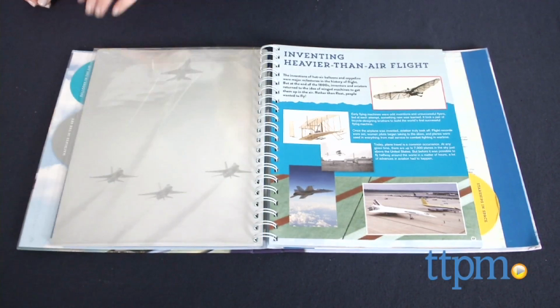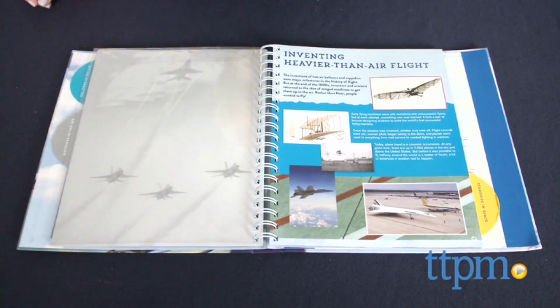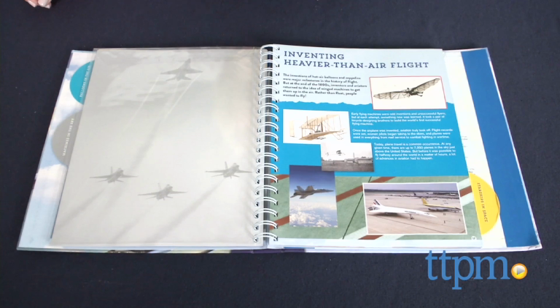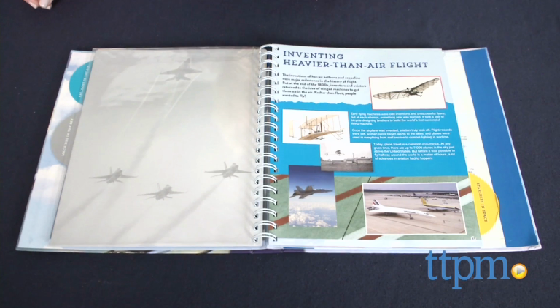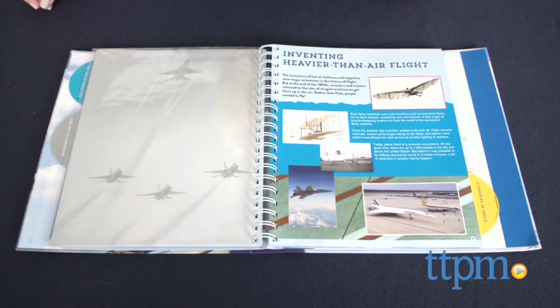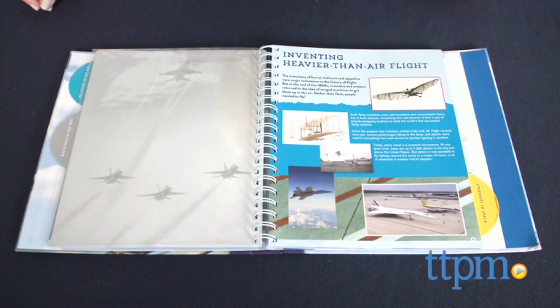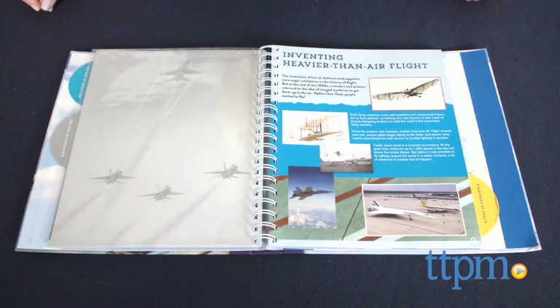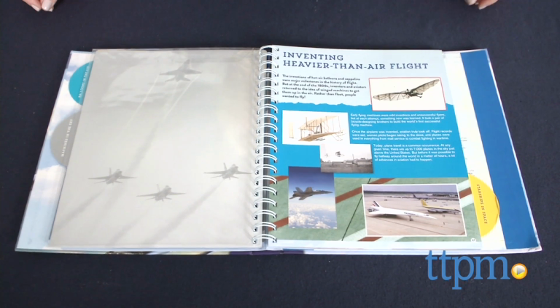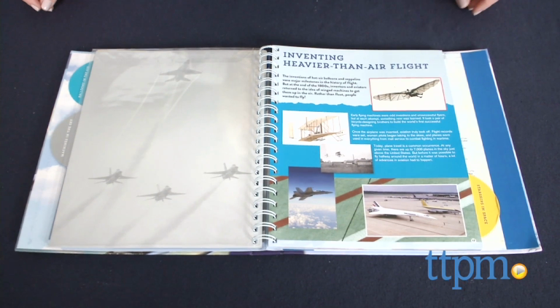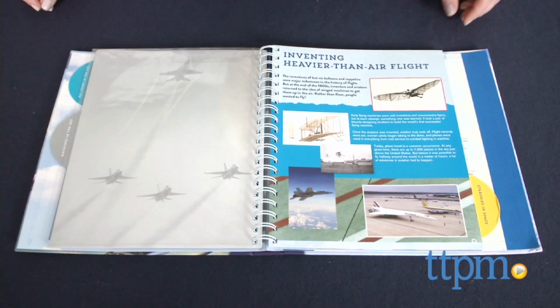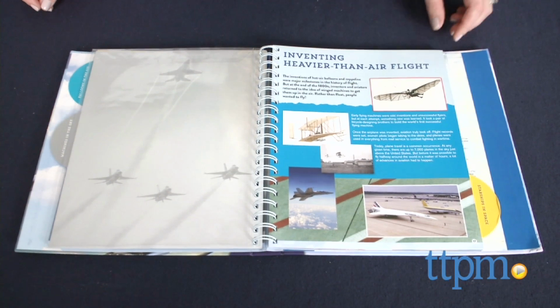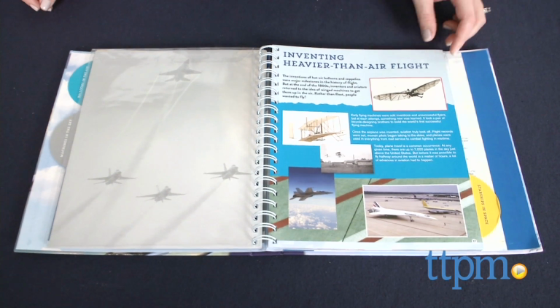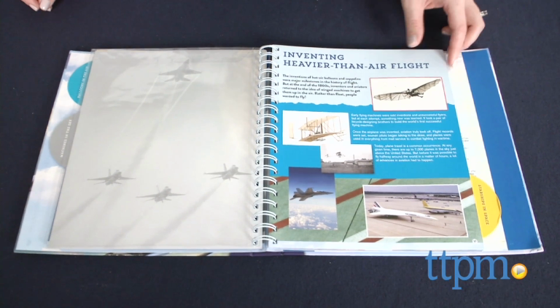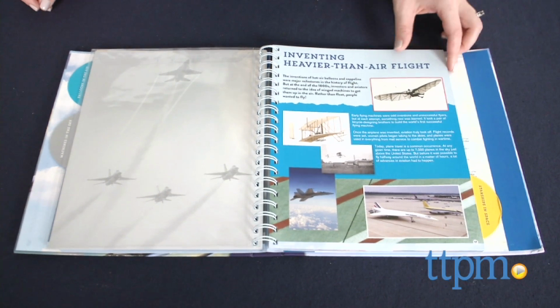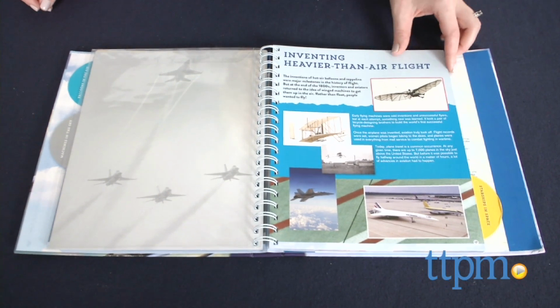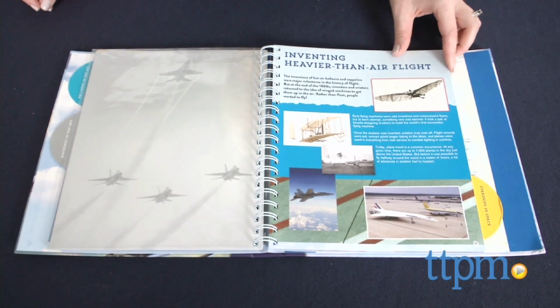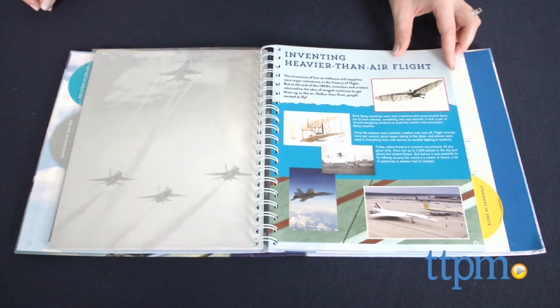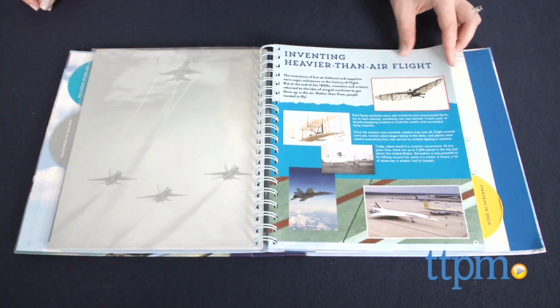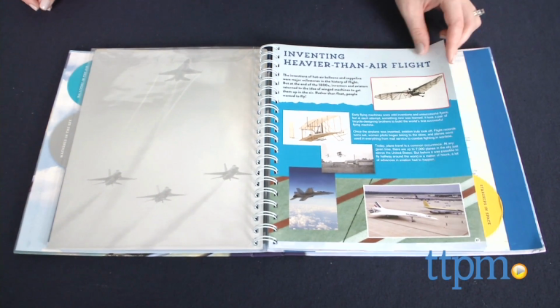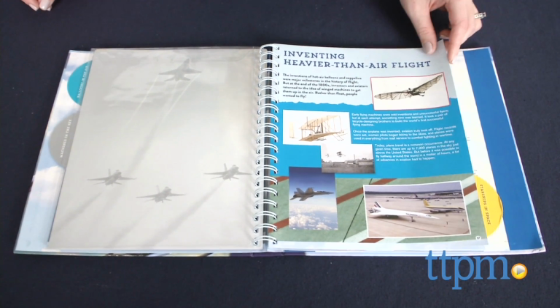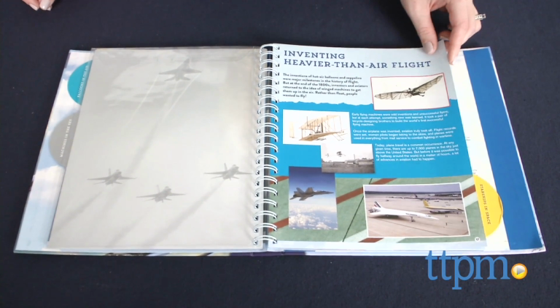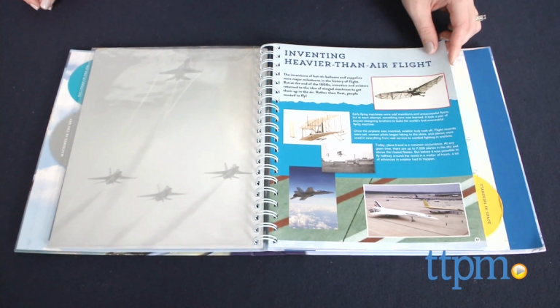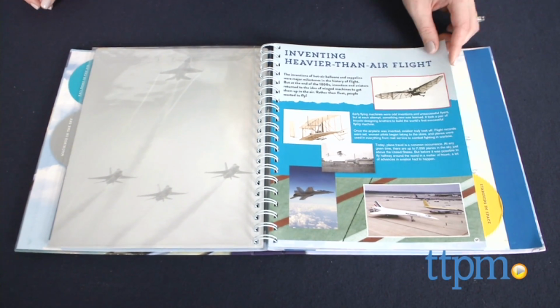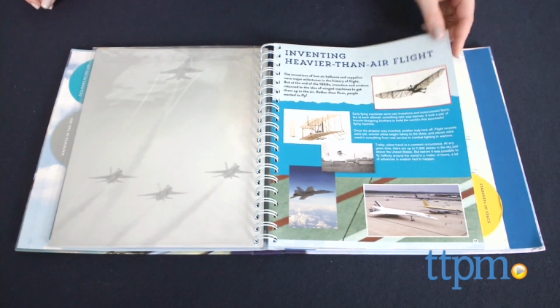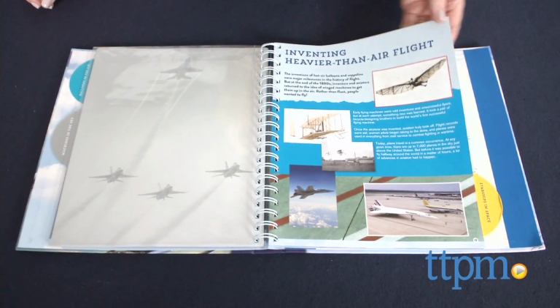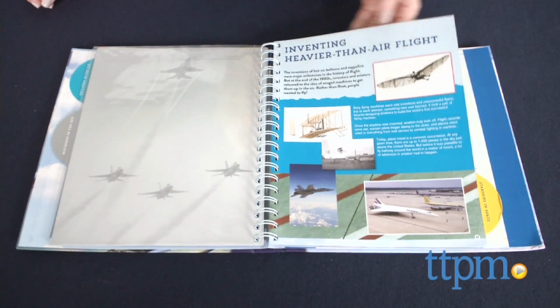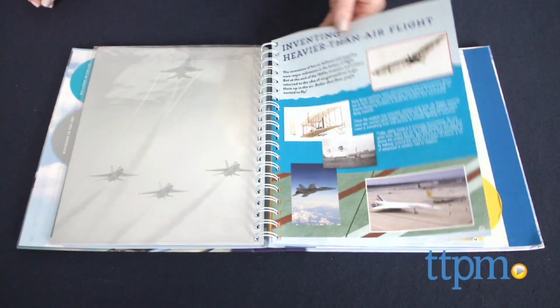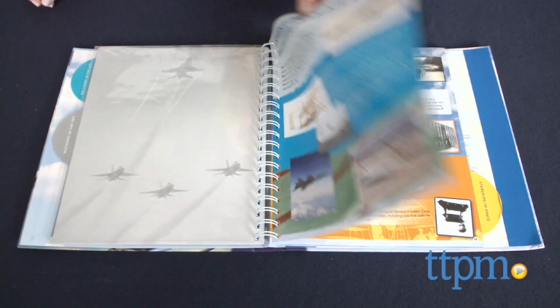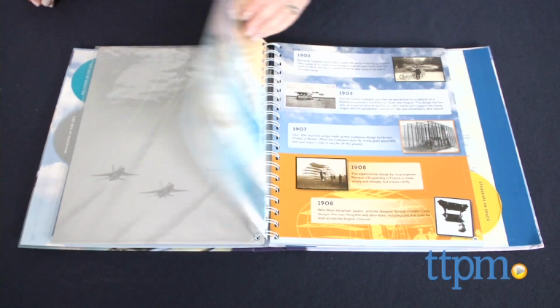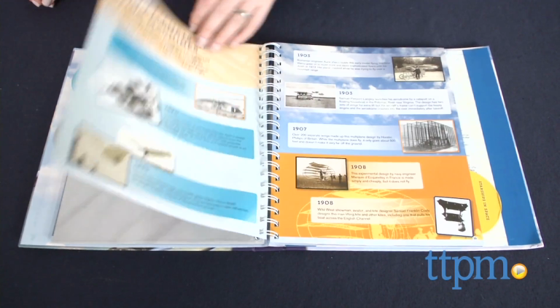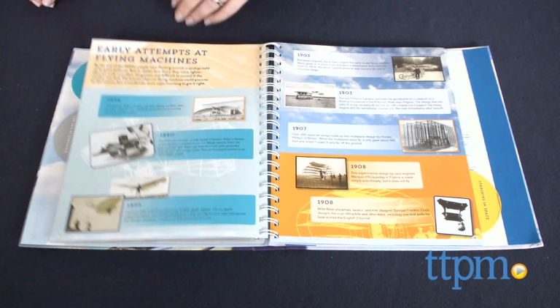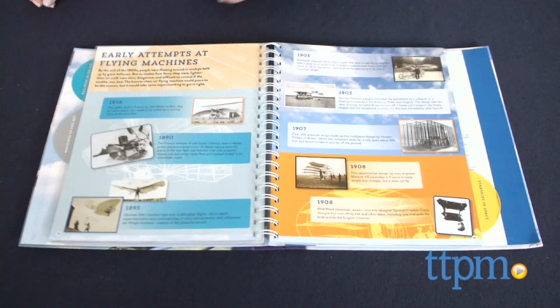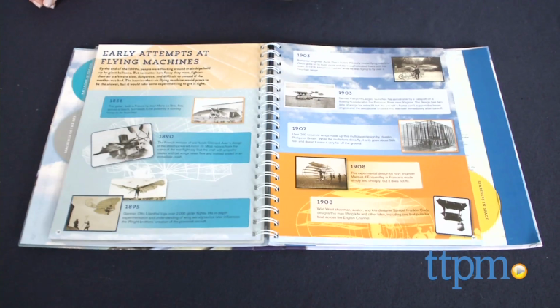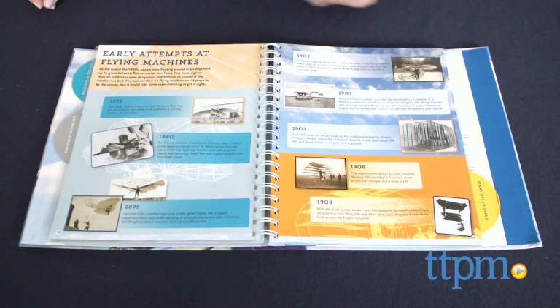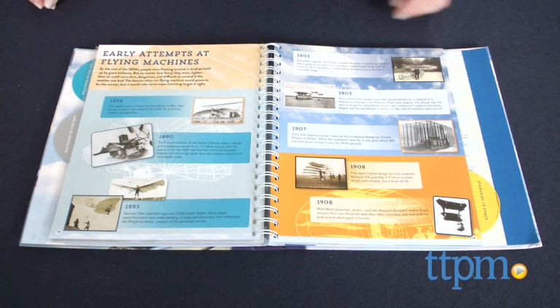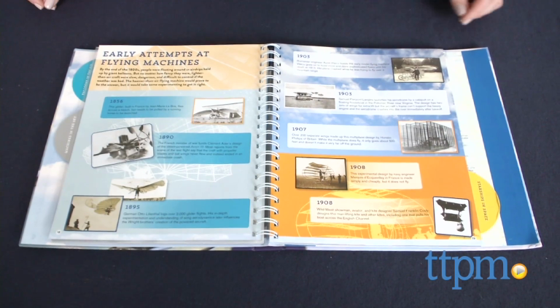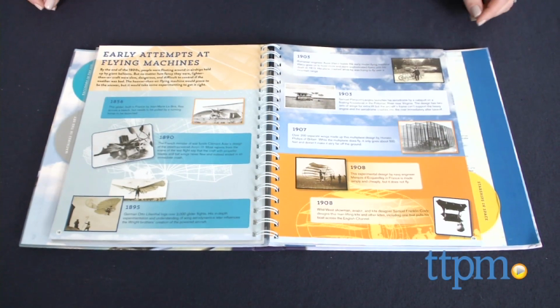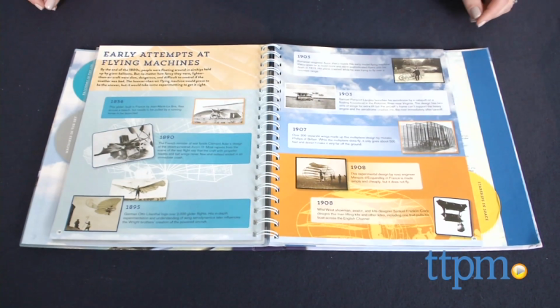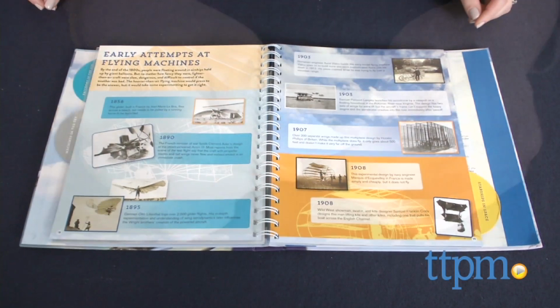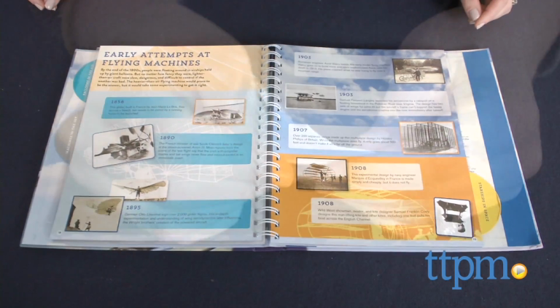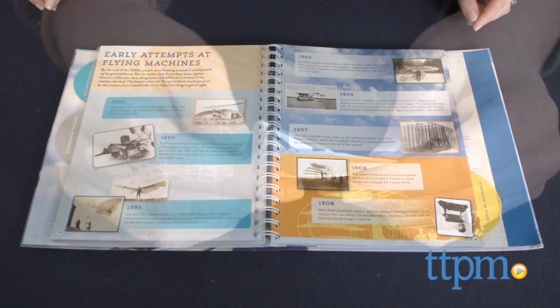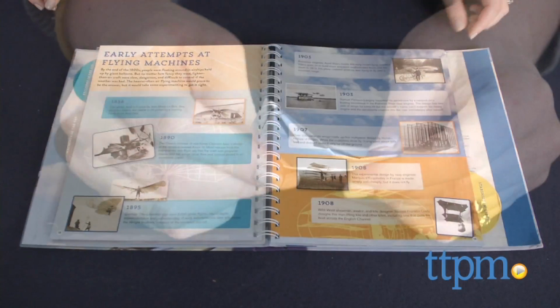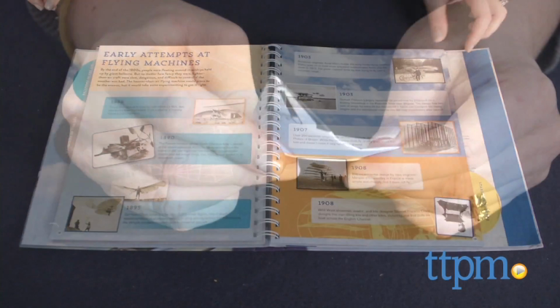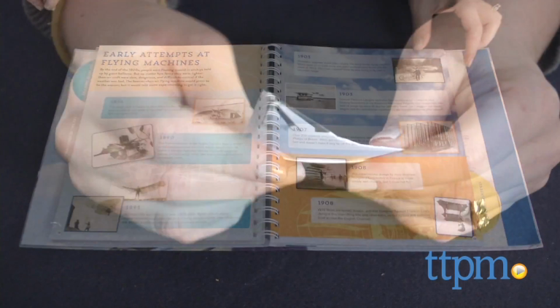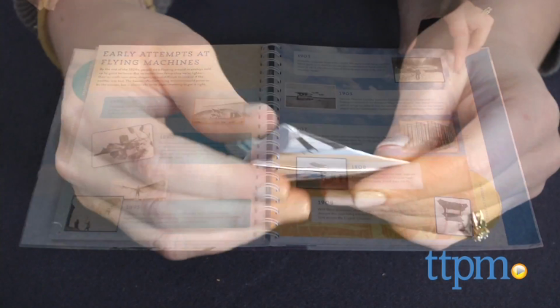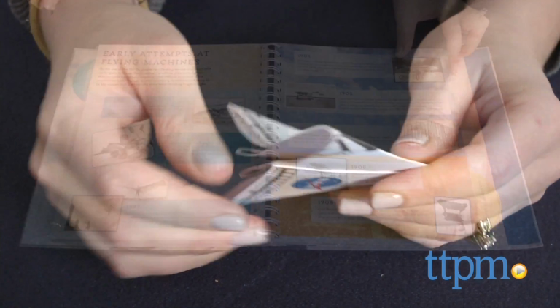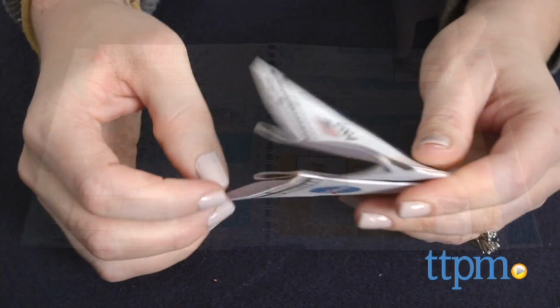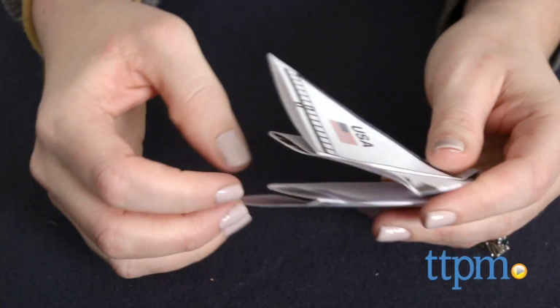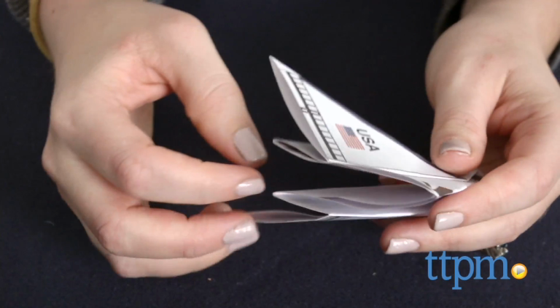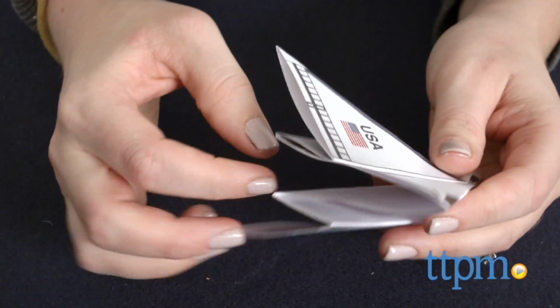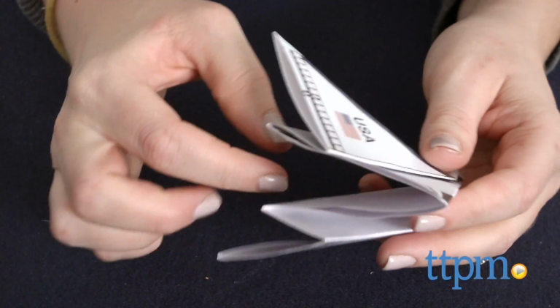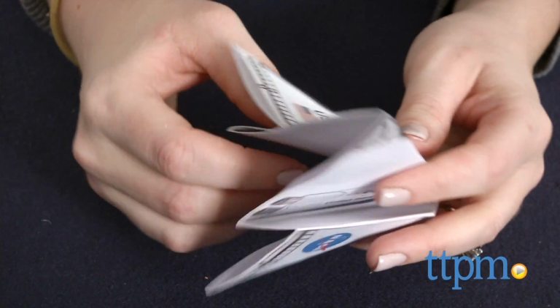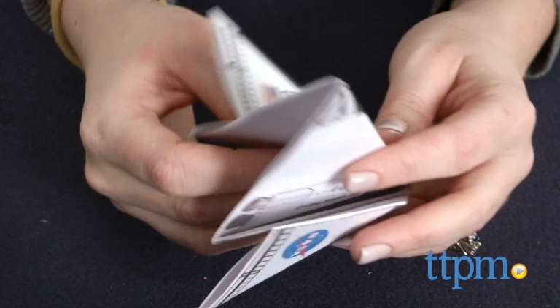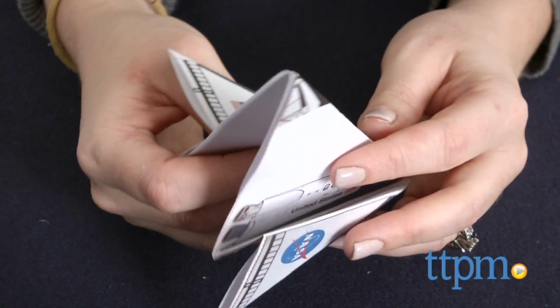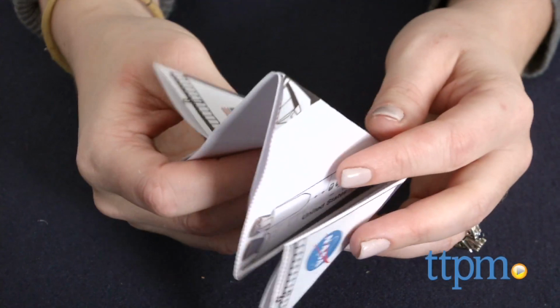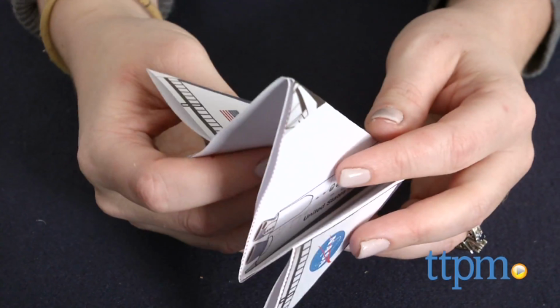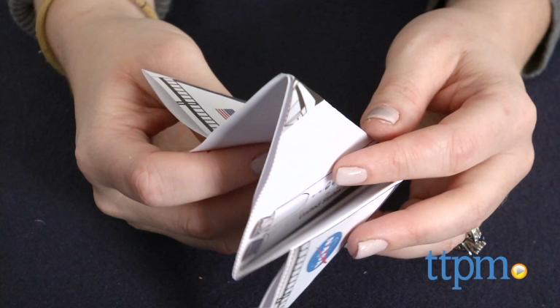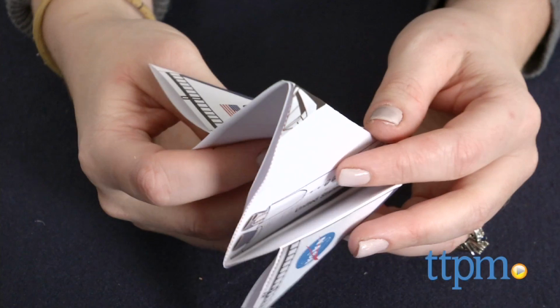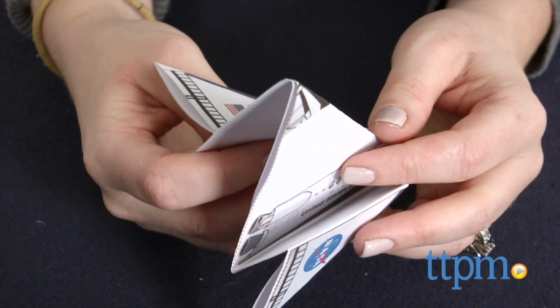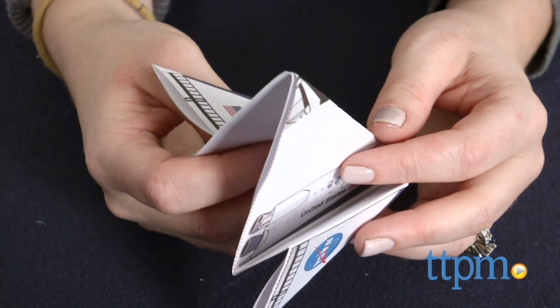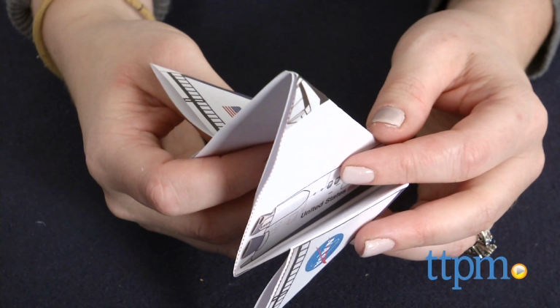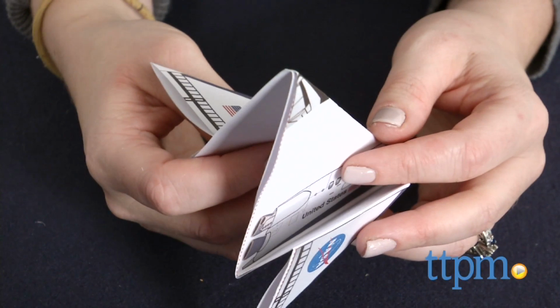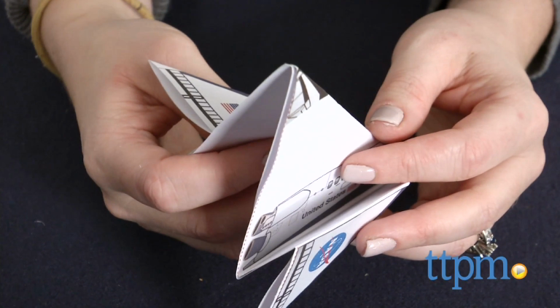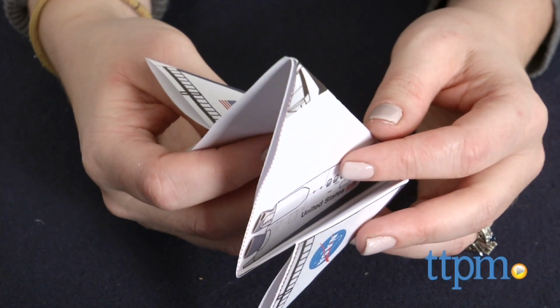Each section chronicles the history and evolution of flight, from Leonardo da Vinci's flying machines to NASA's space program.